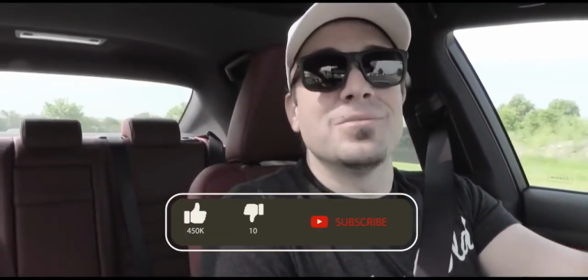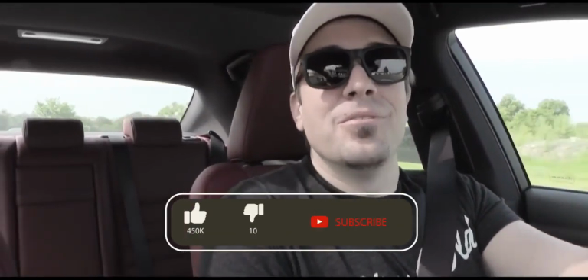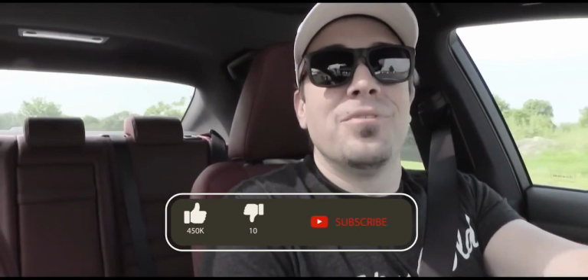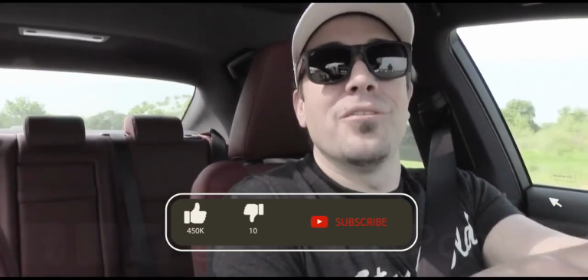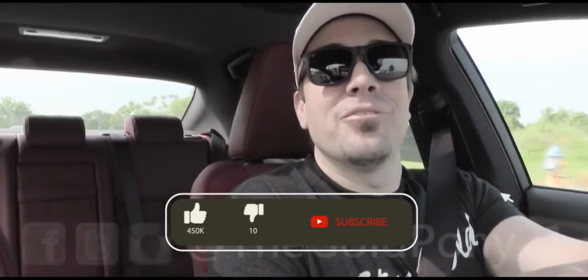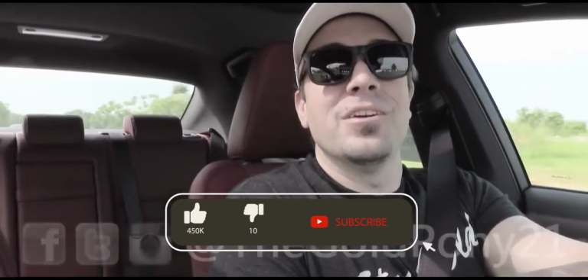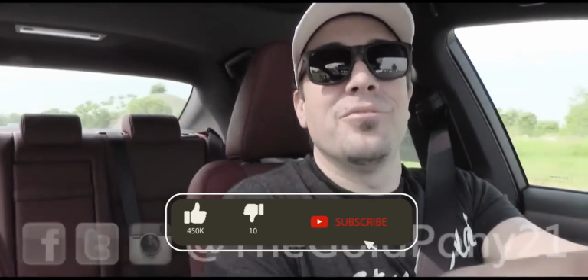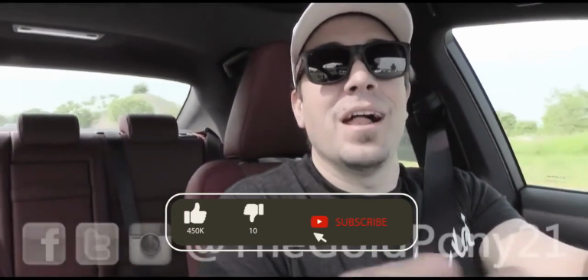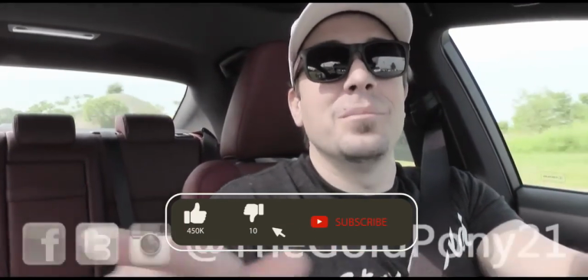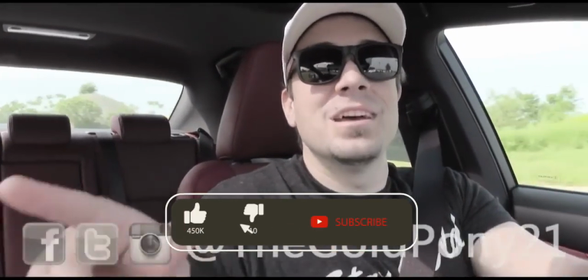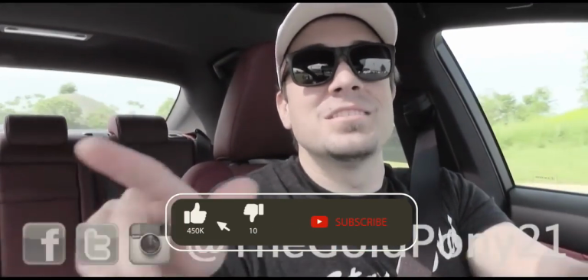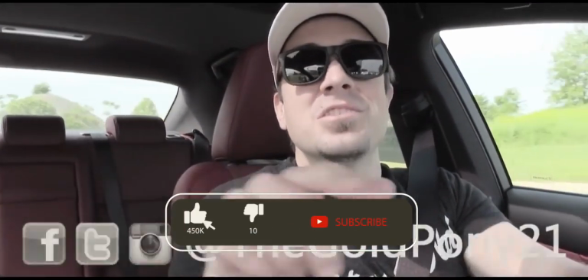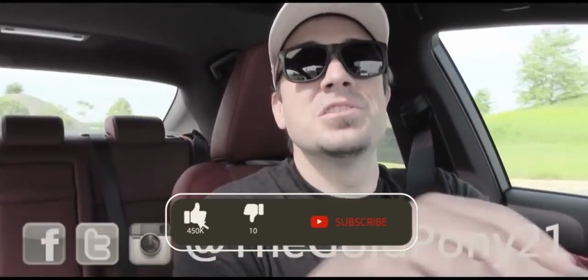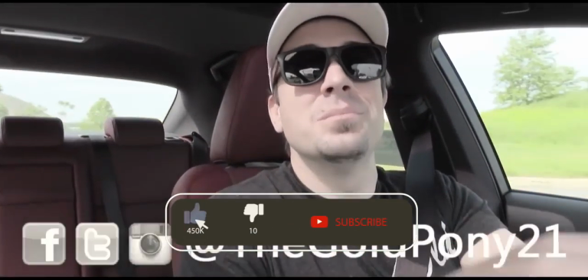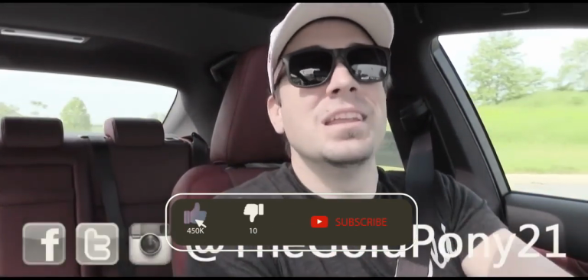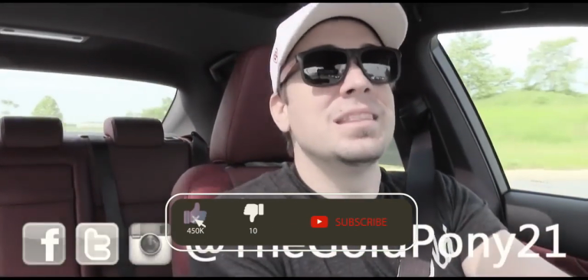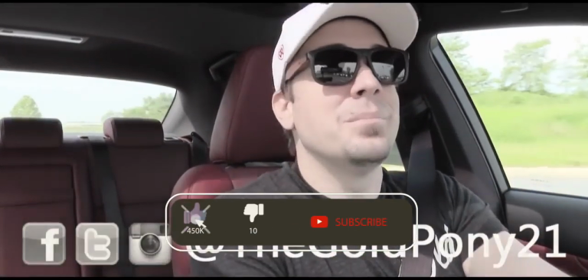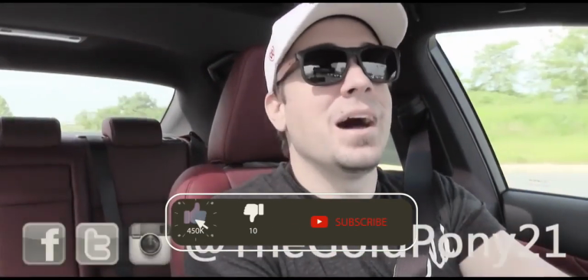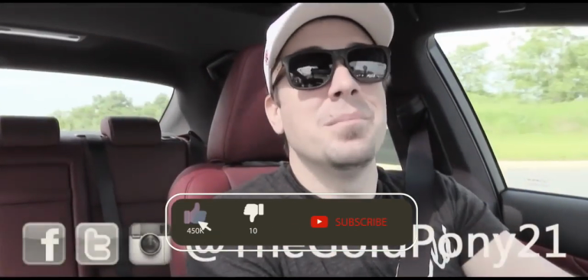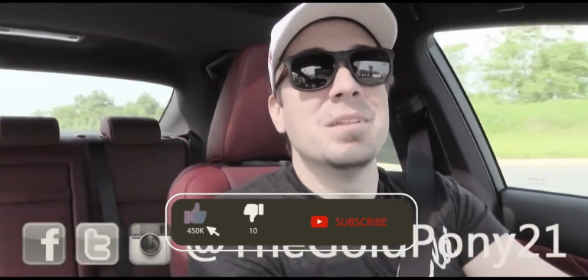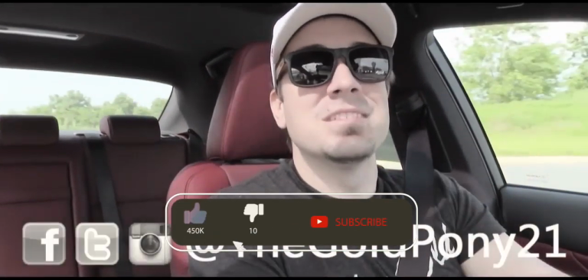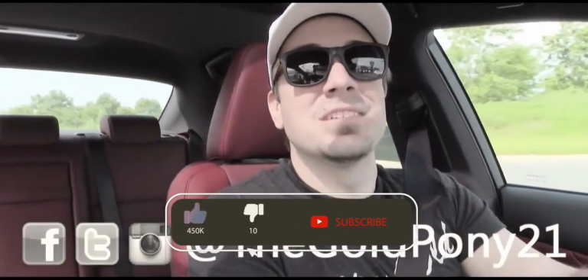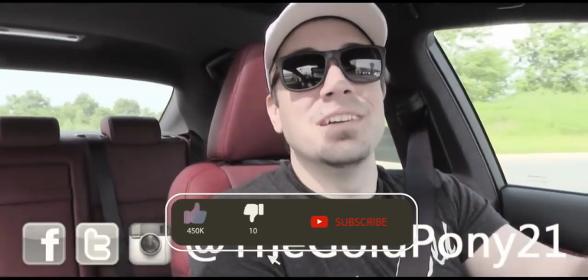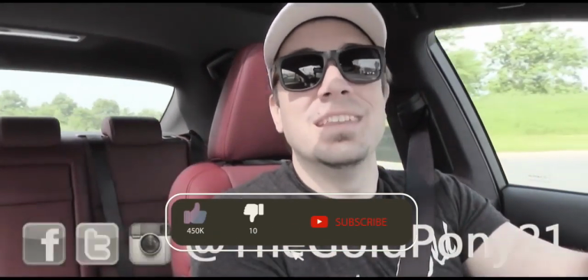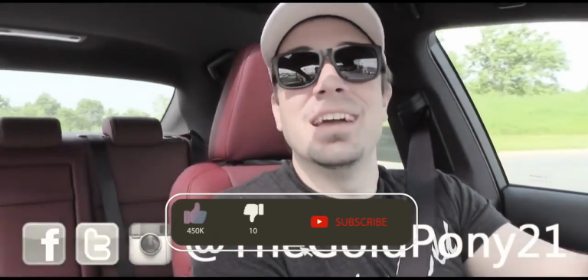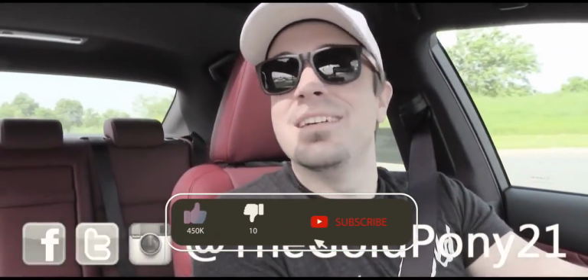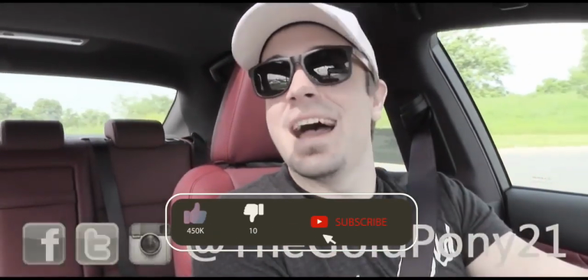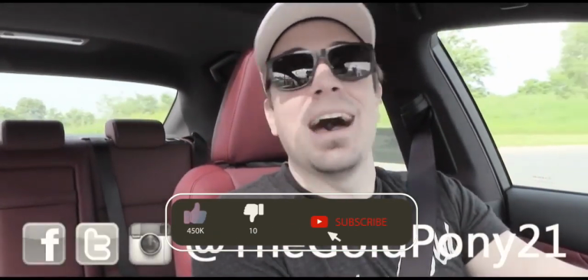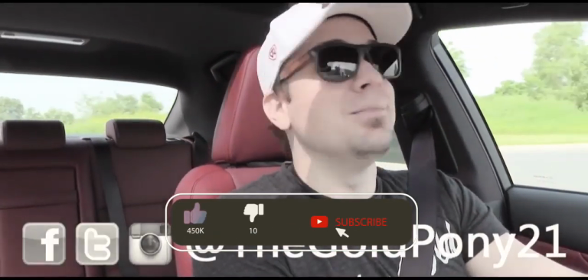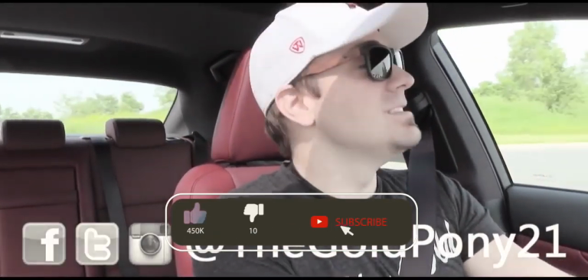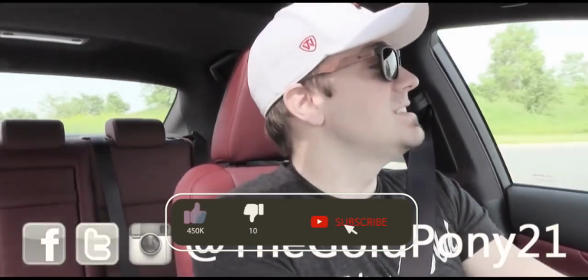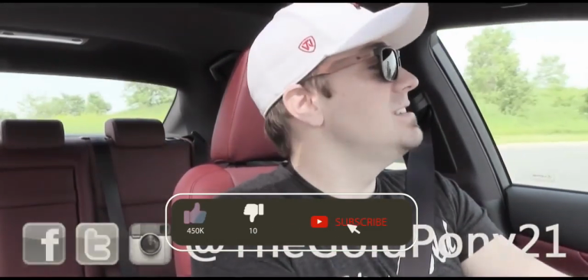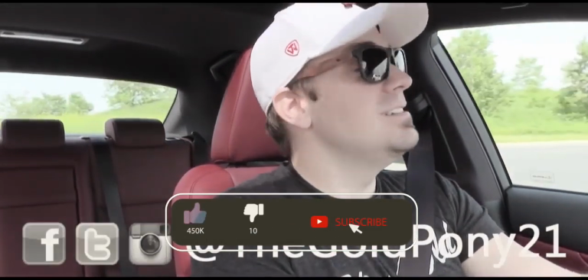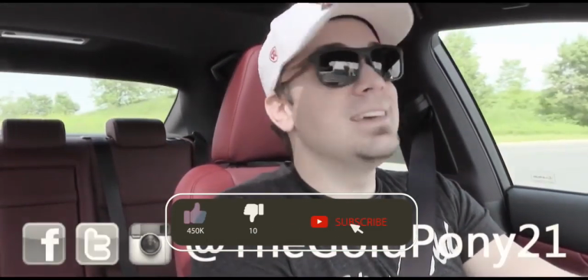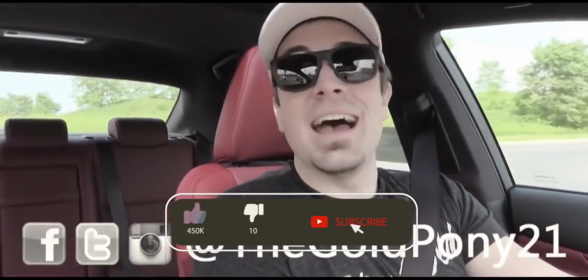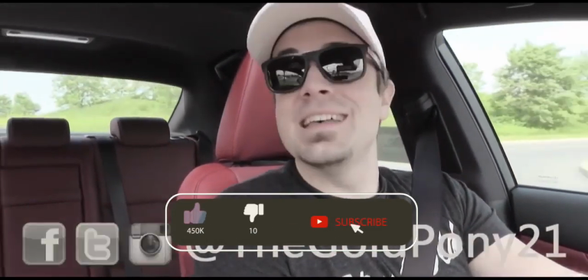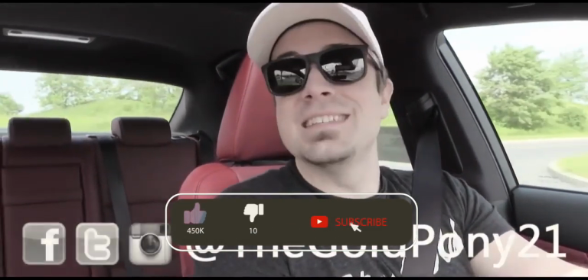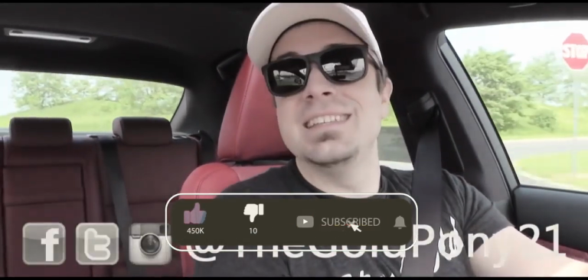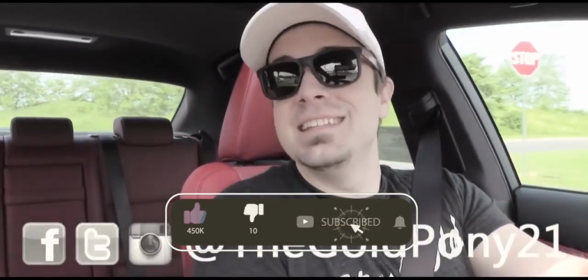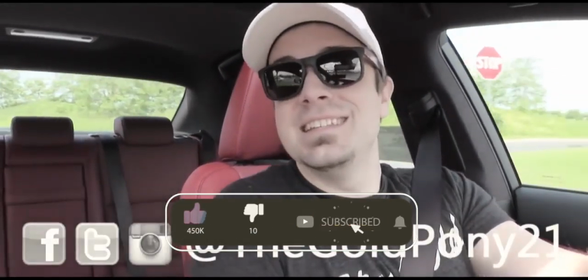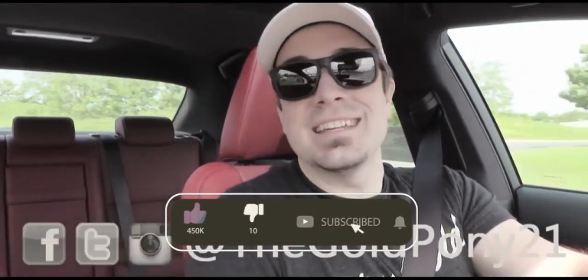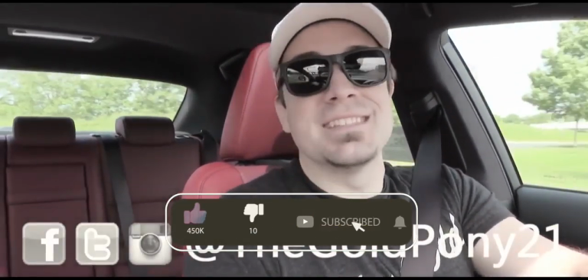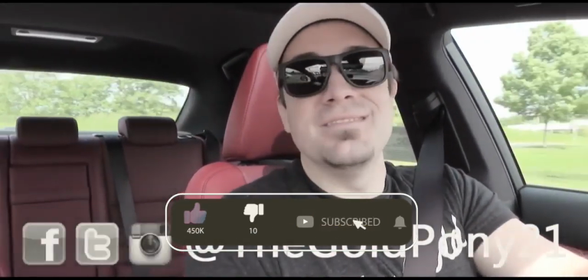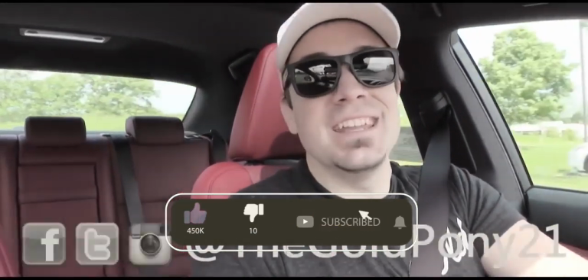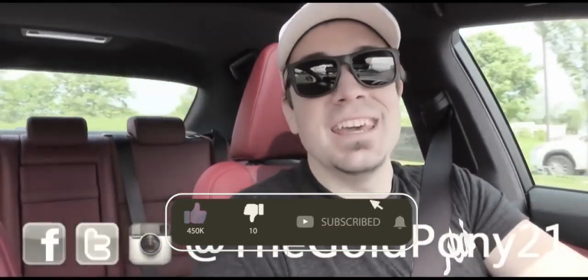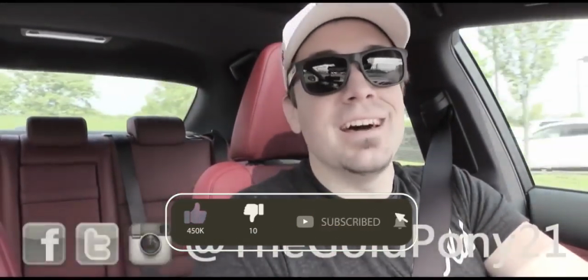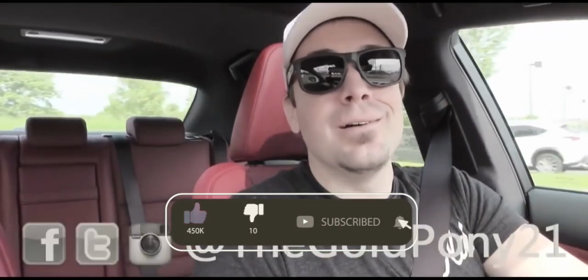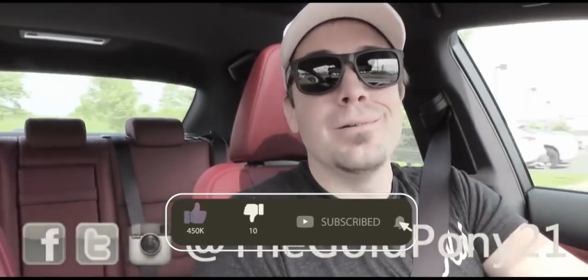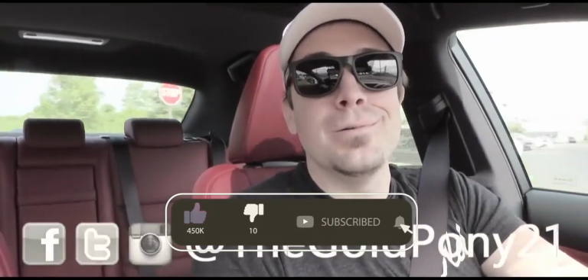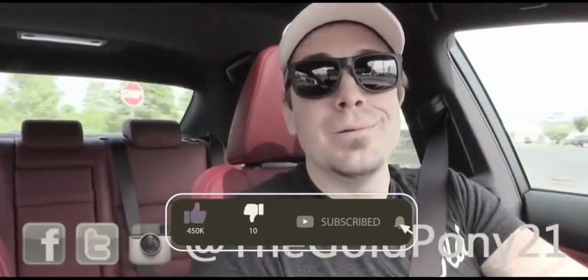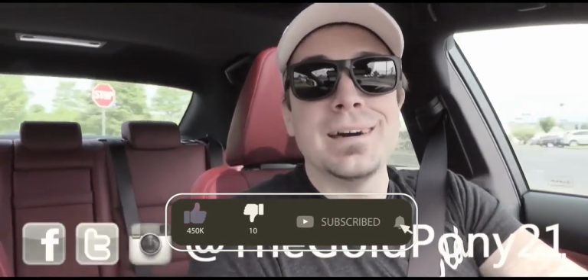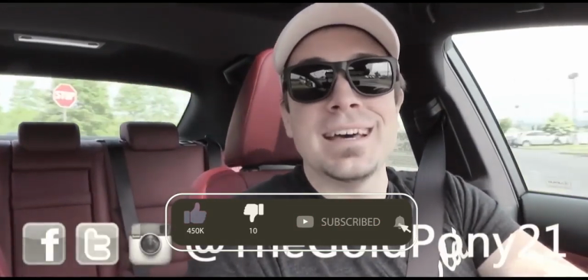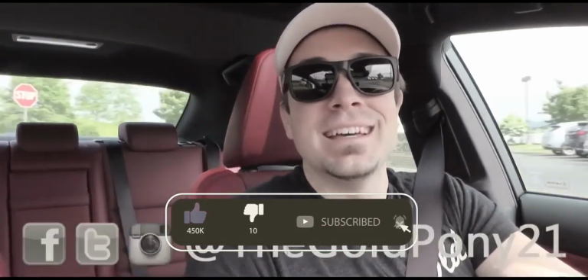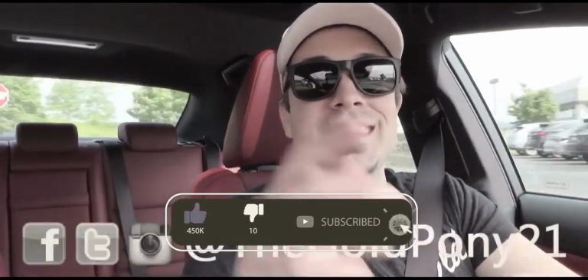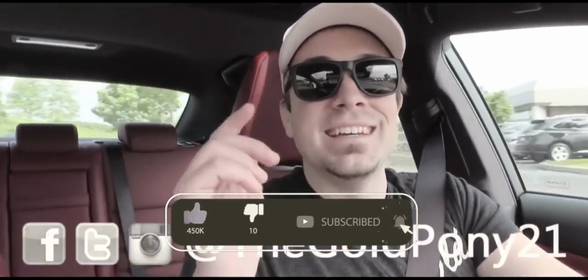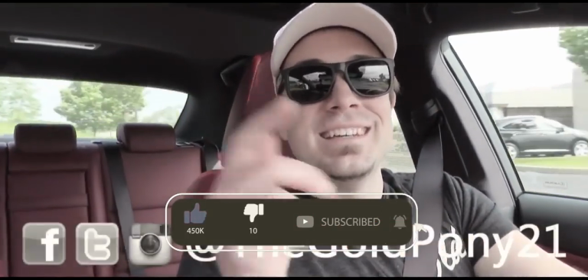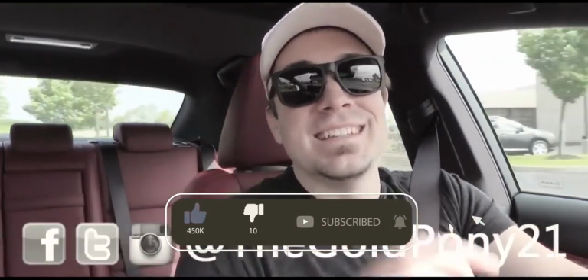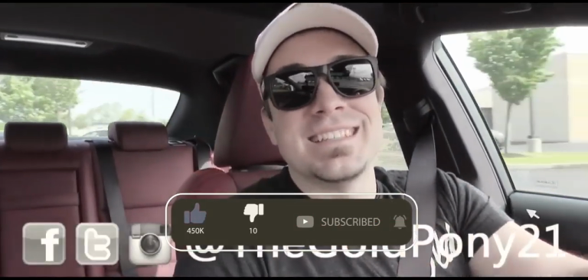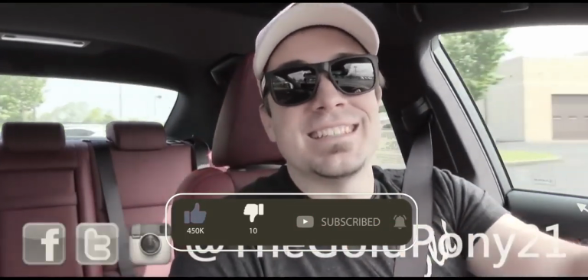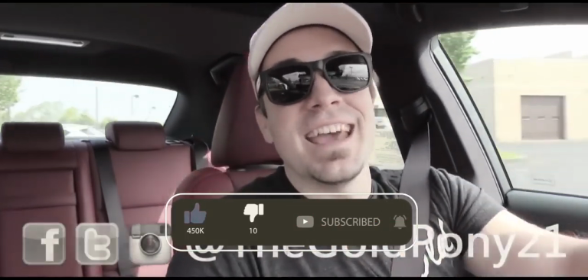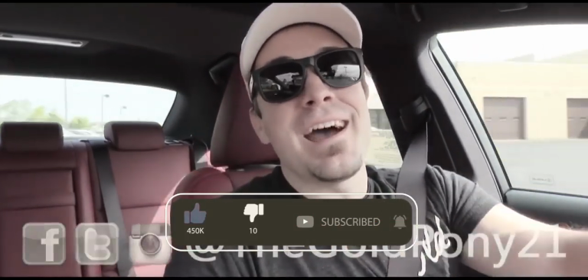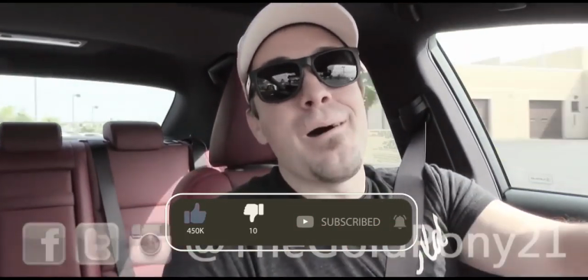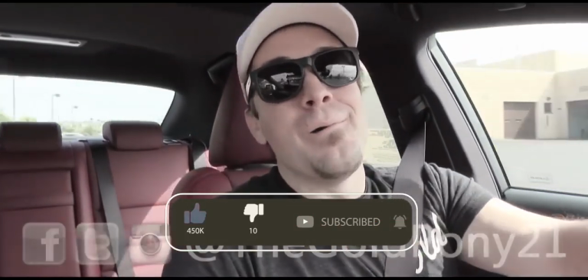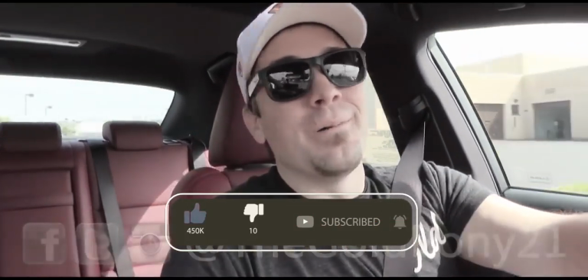I am now pulling back into the dealership, so that is about it for this one. Feel free to follow me on social media and I will see you guys in the next video — stay gold.